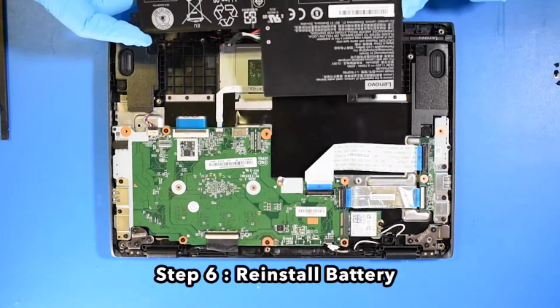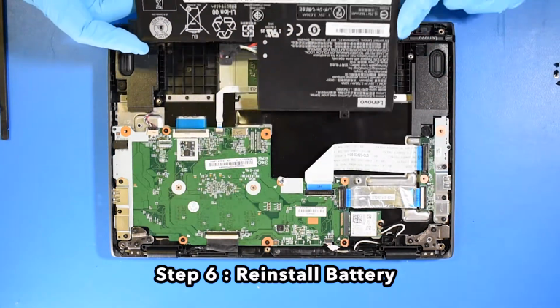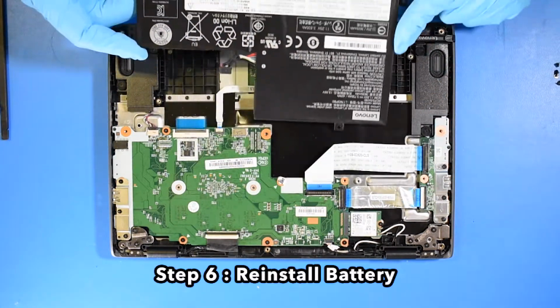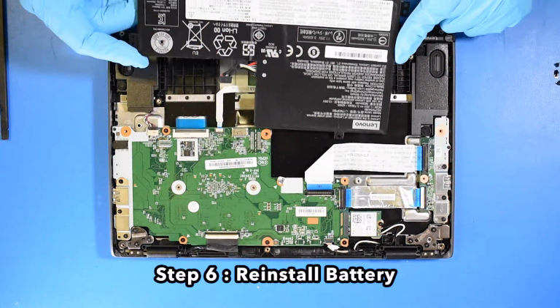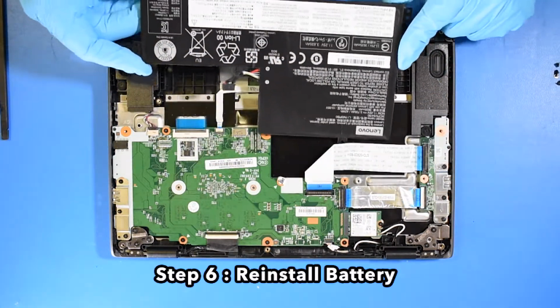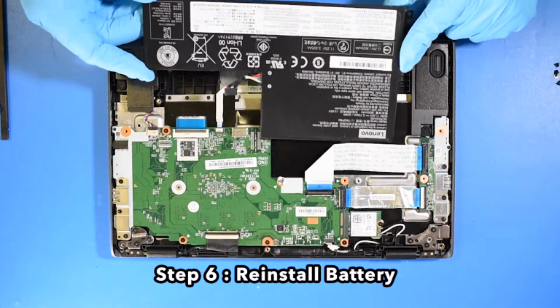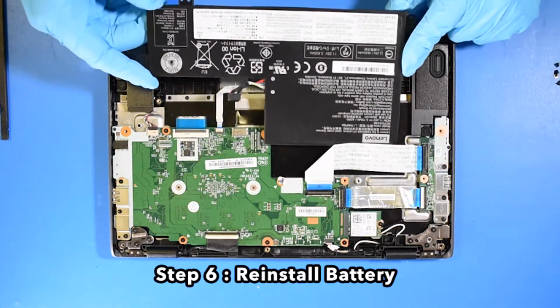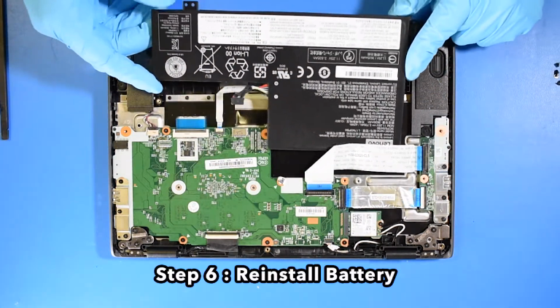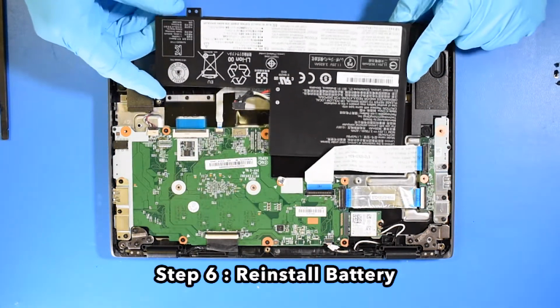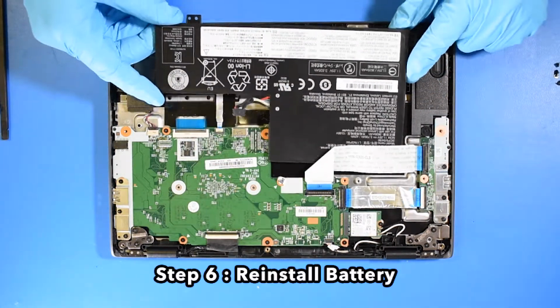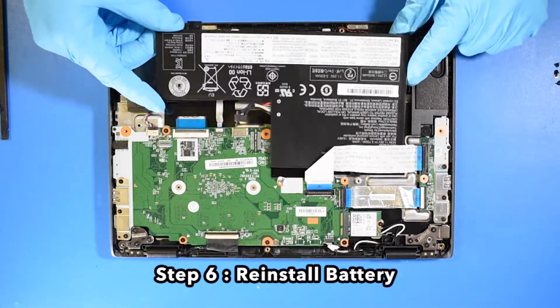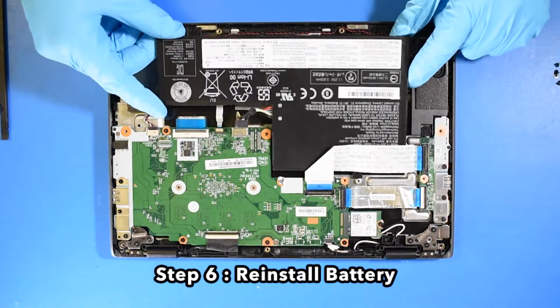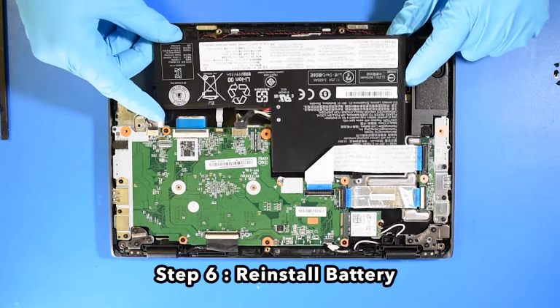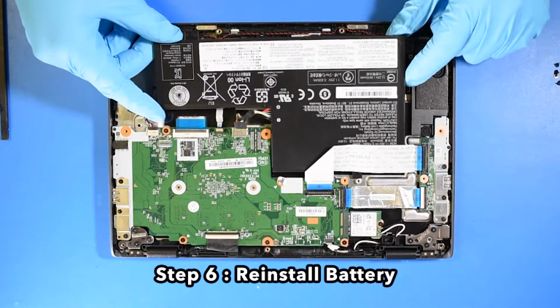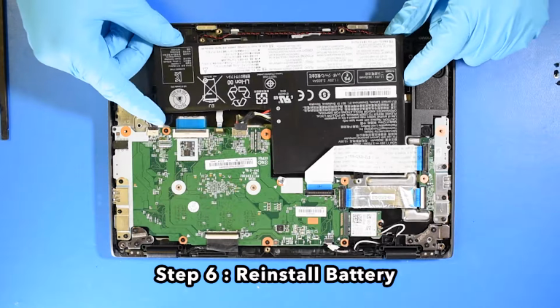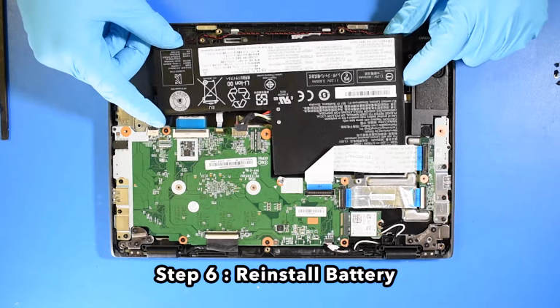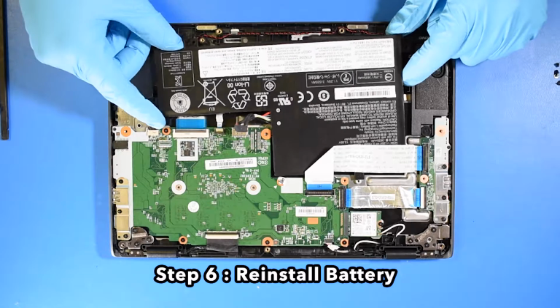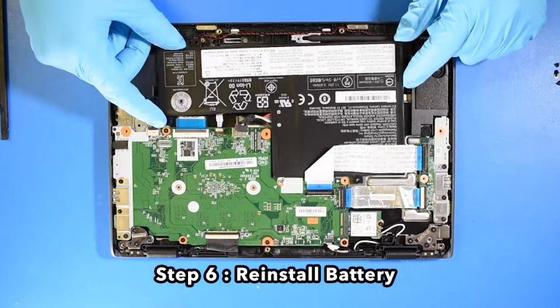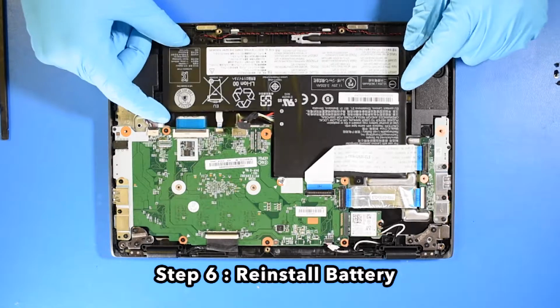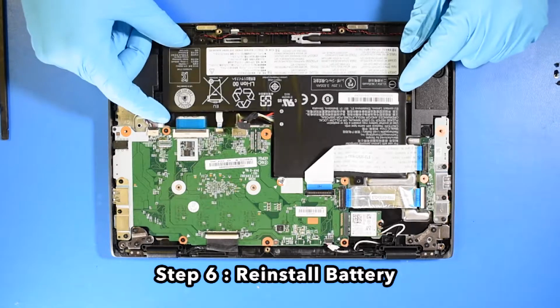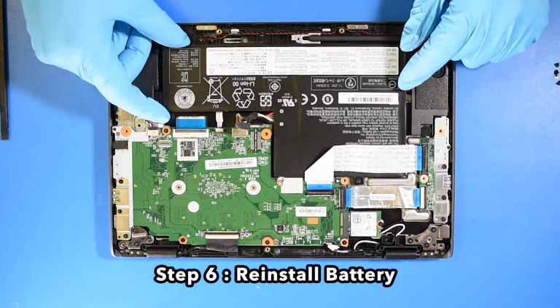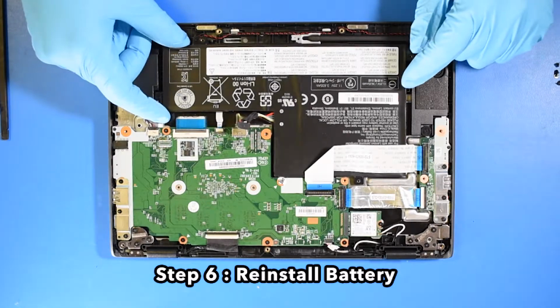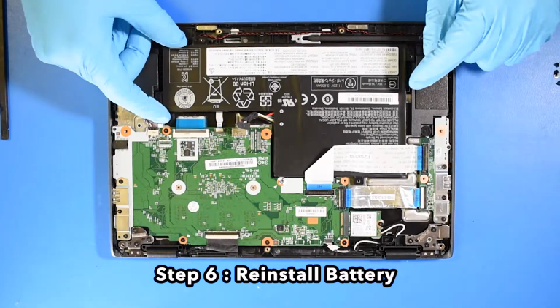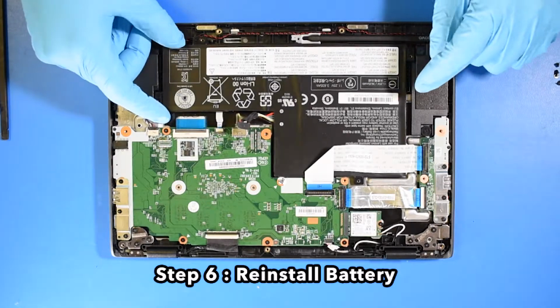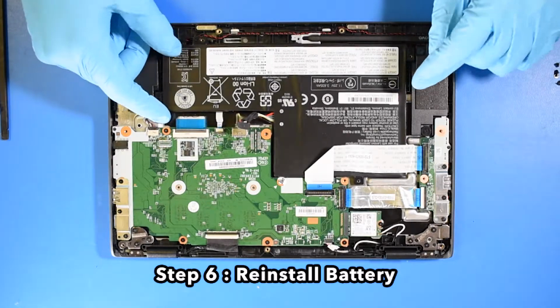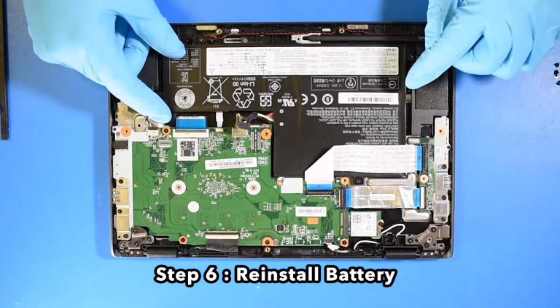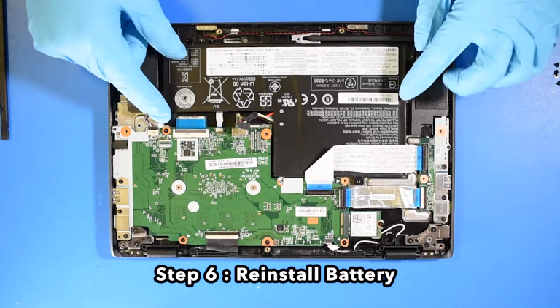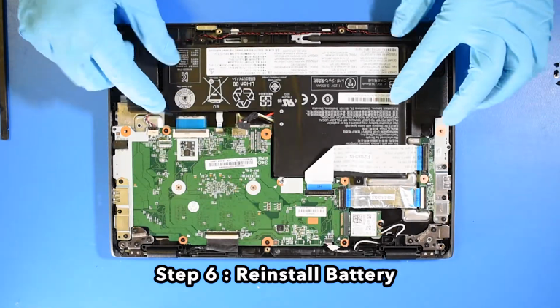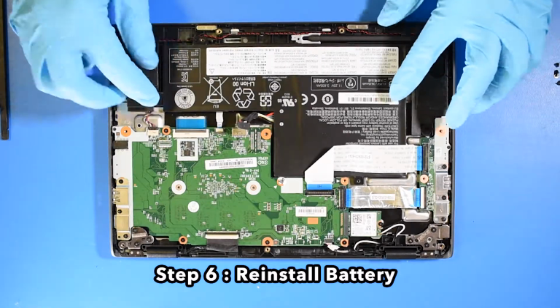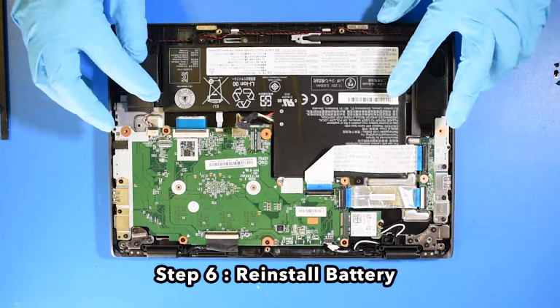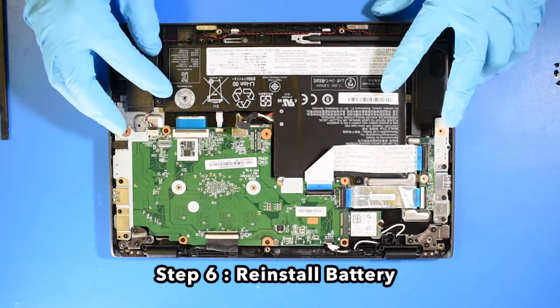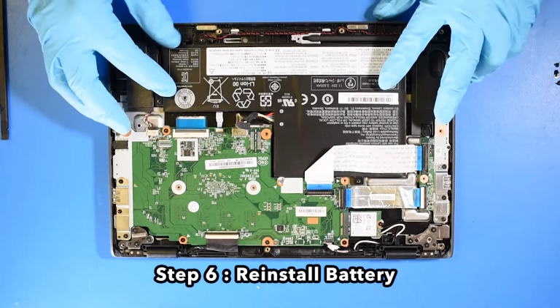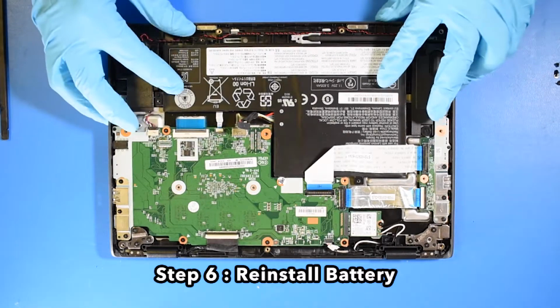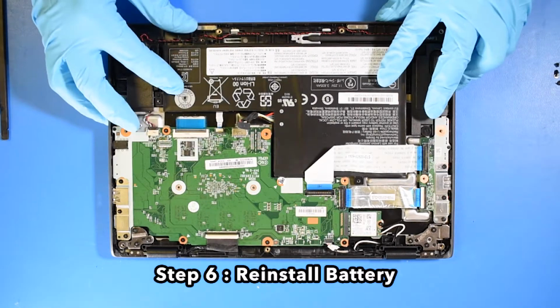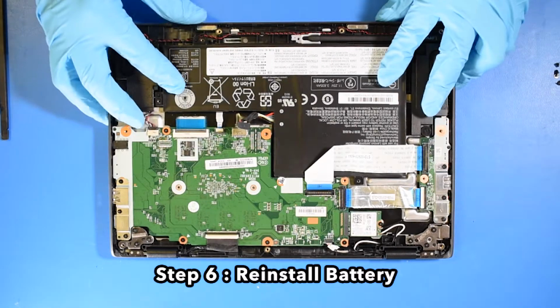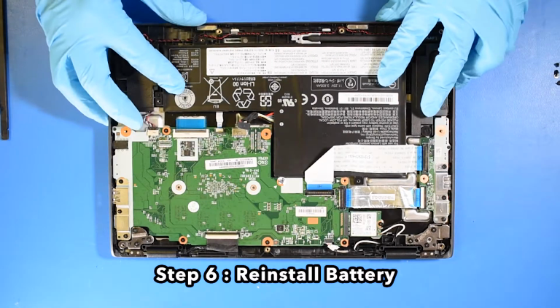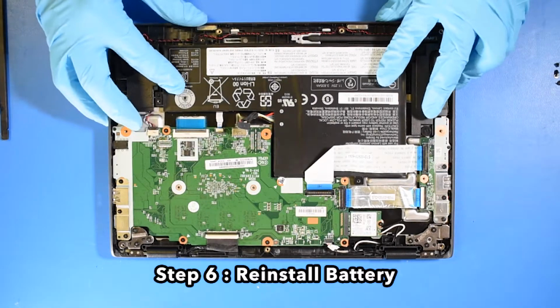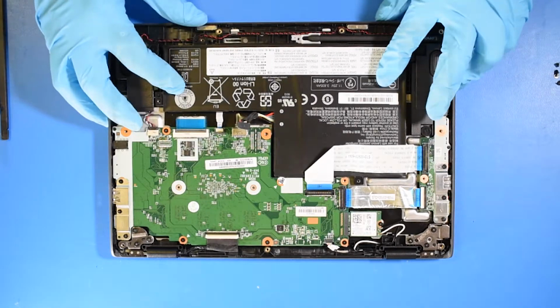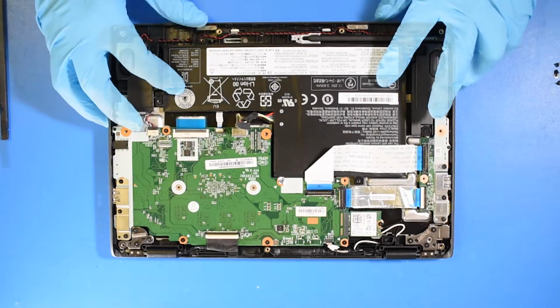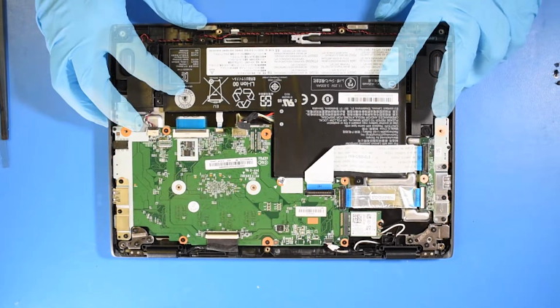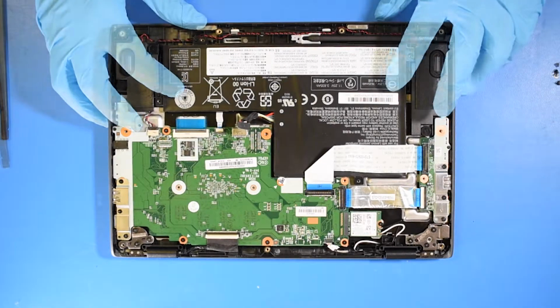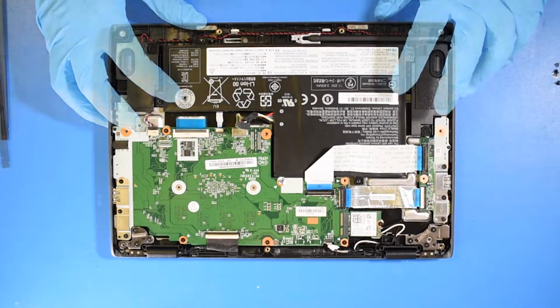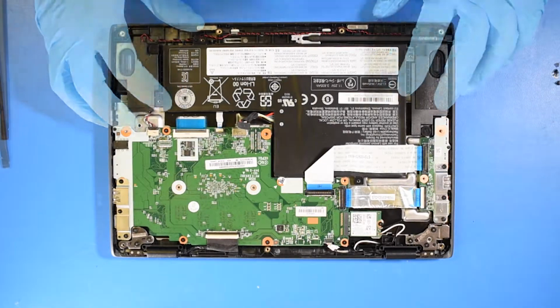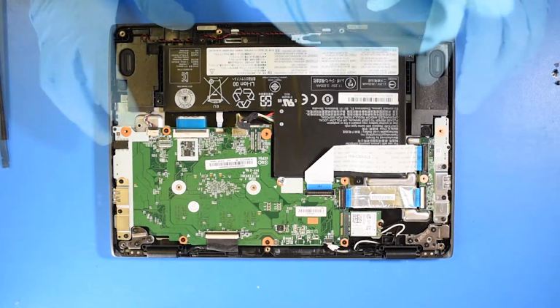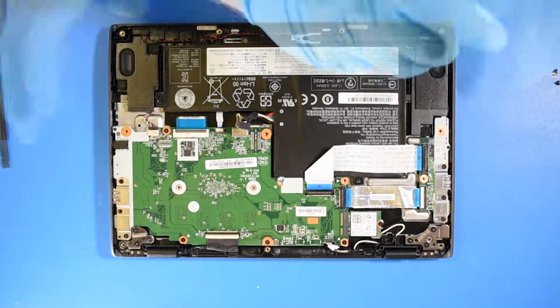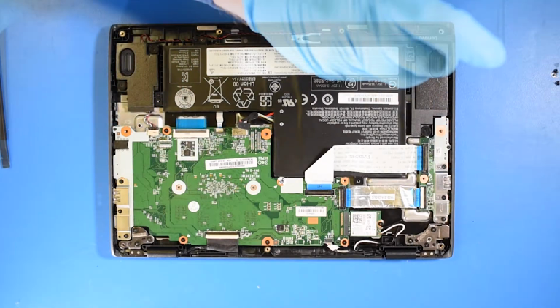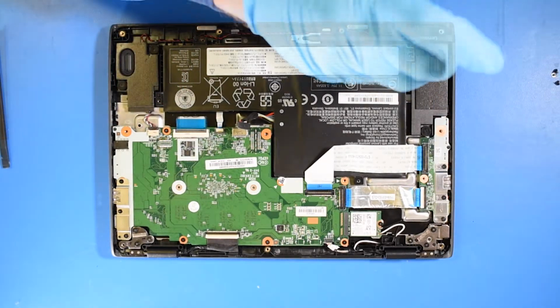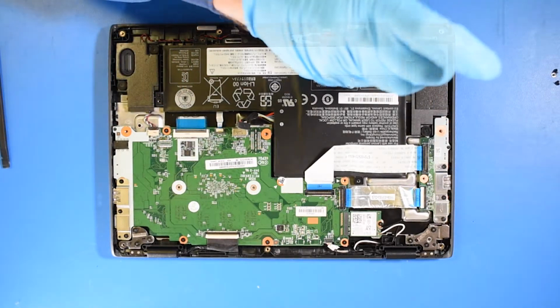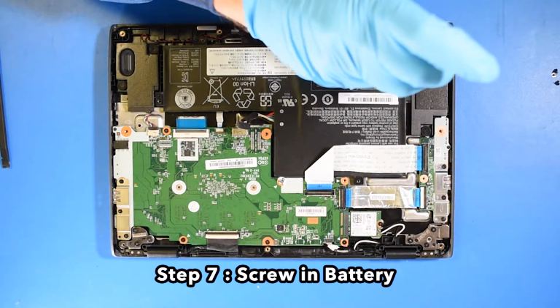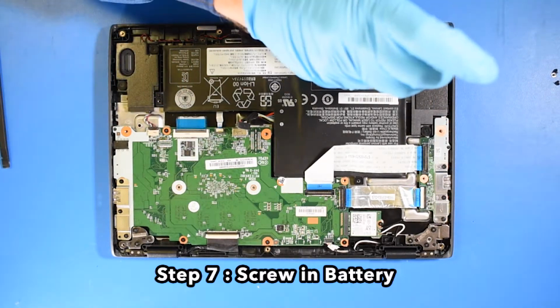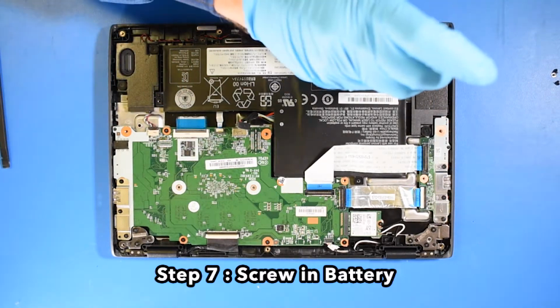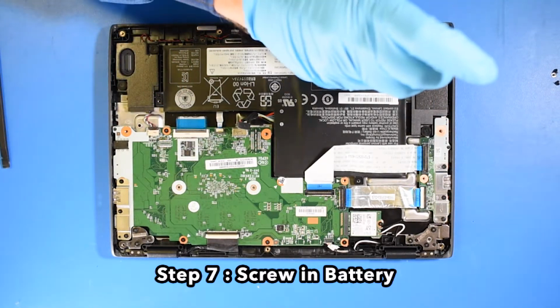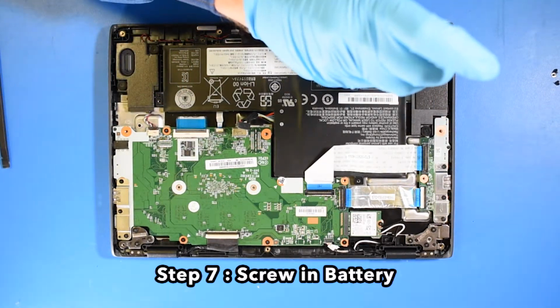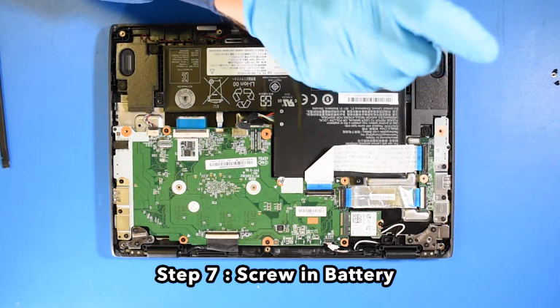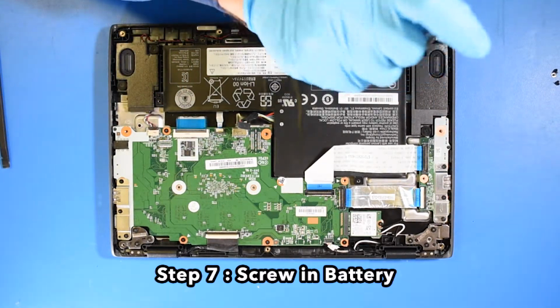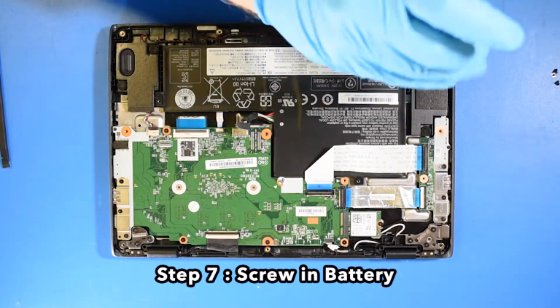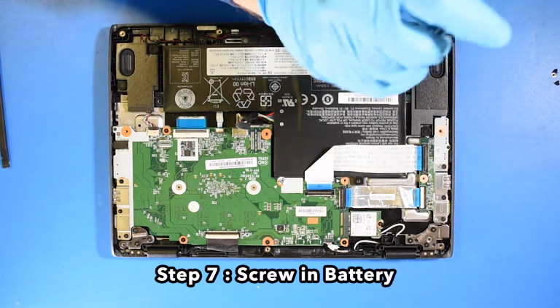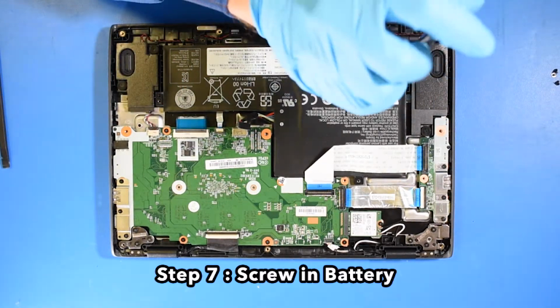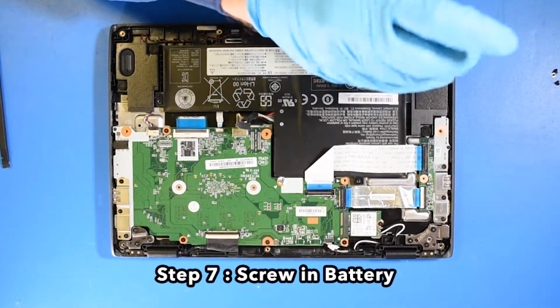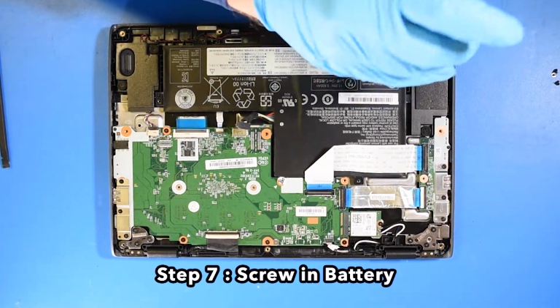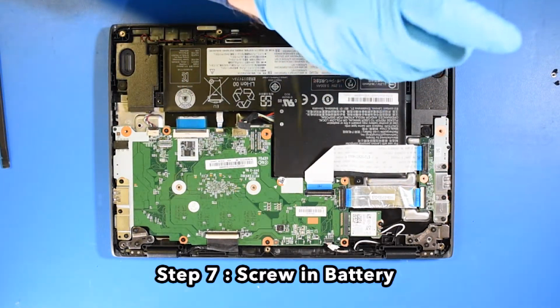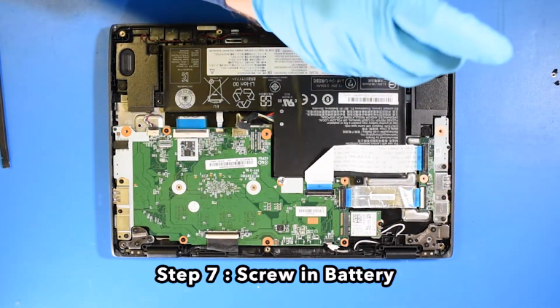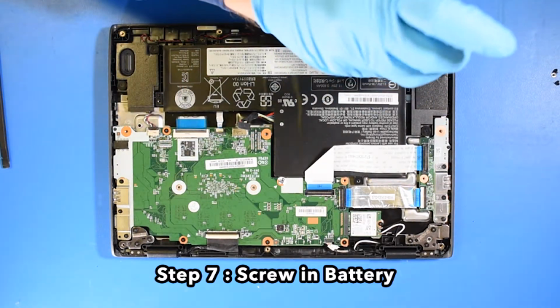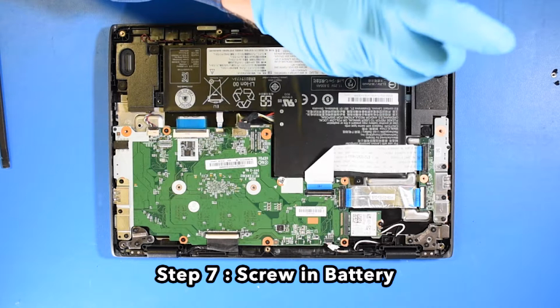Step 6. Reinstall the battery. Step 7. Screw in the battery.